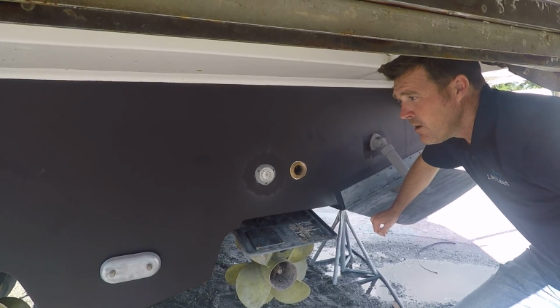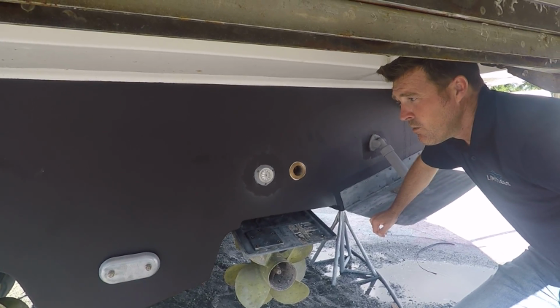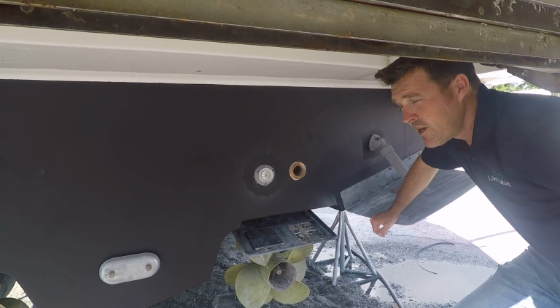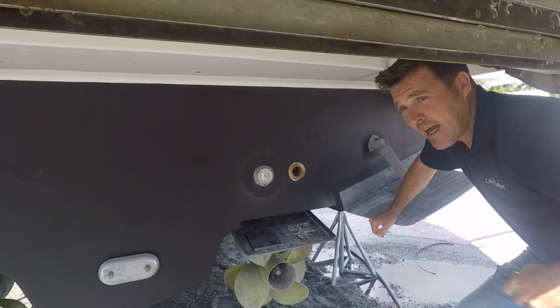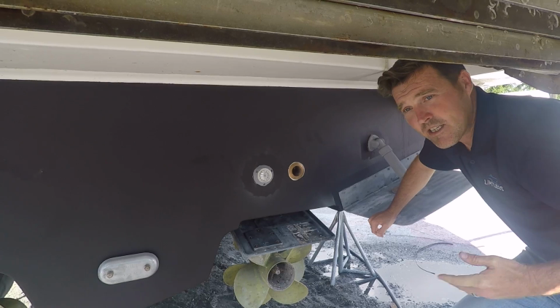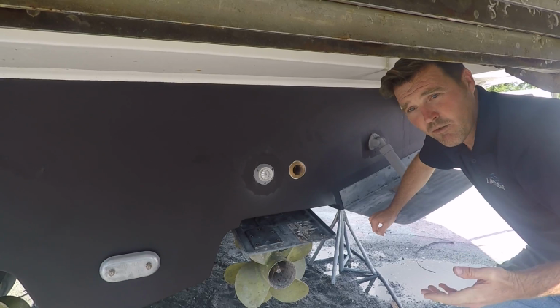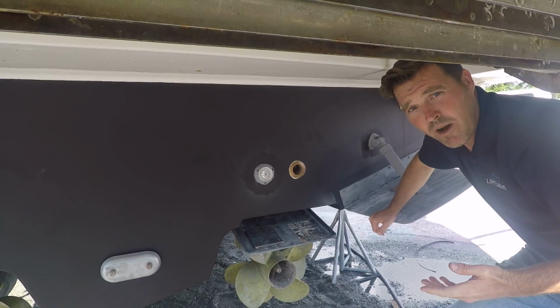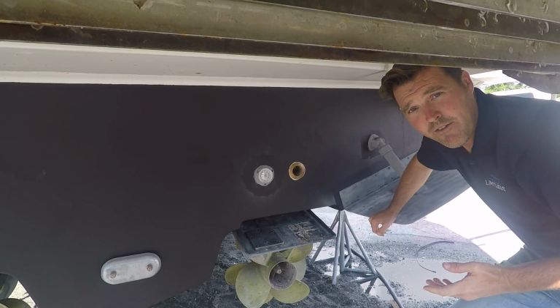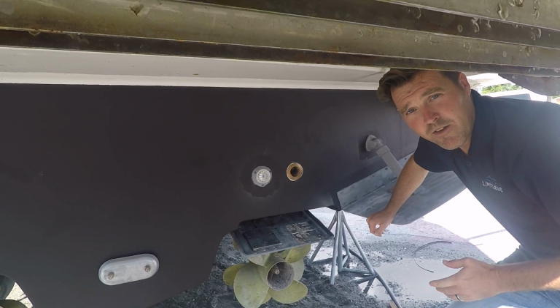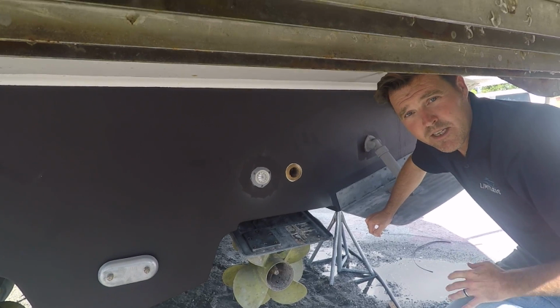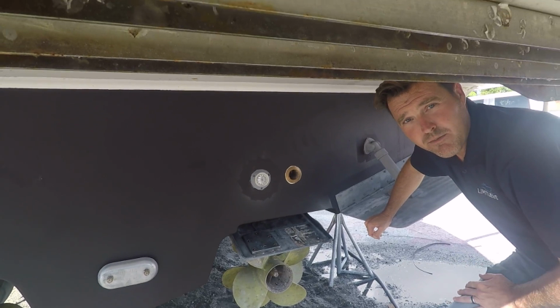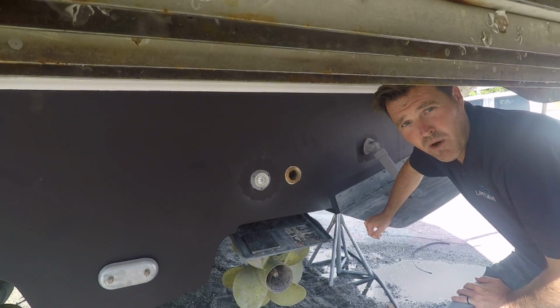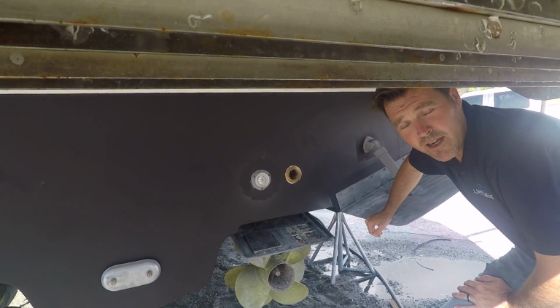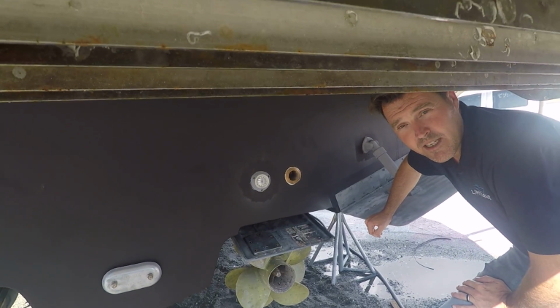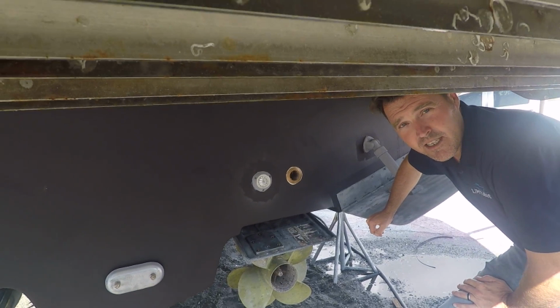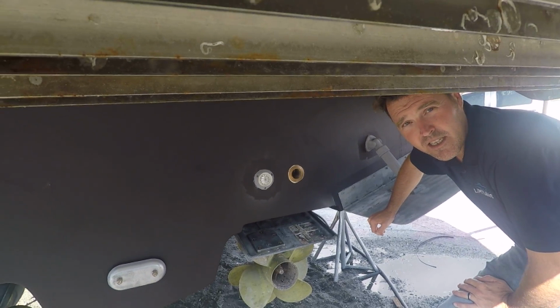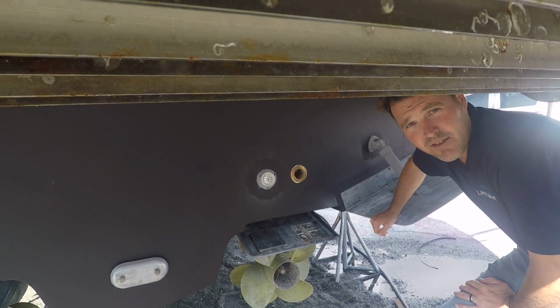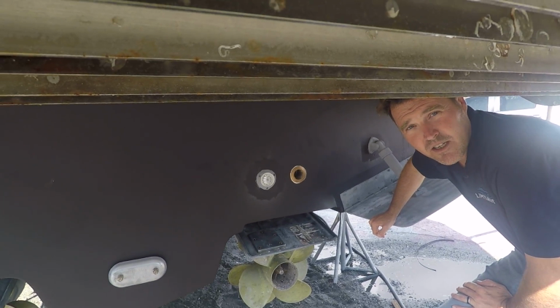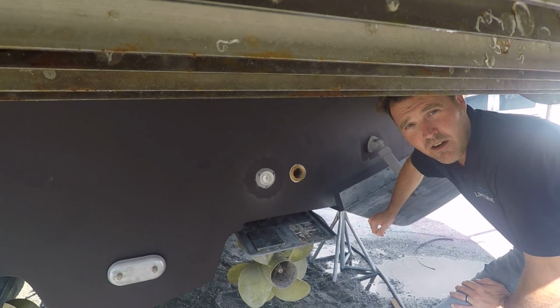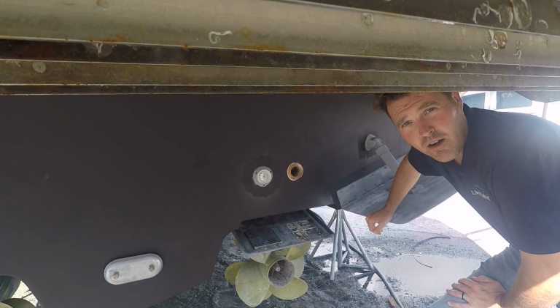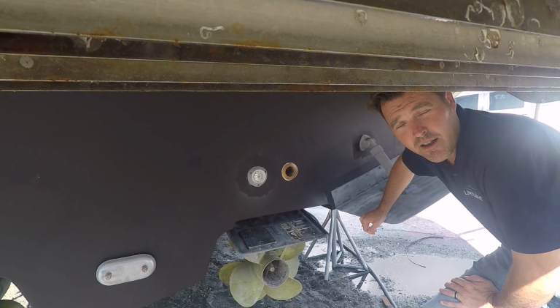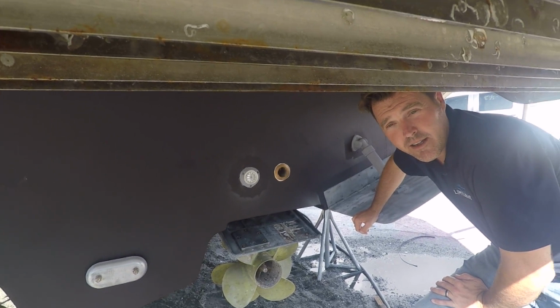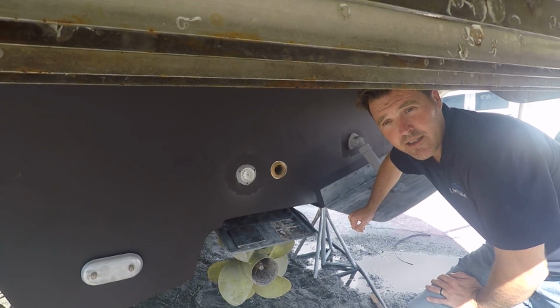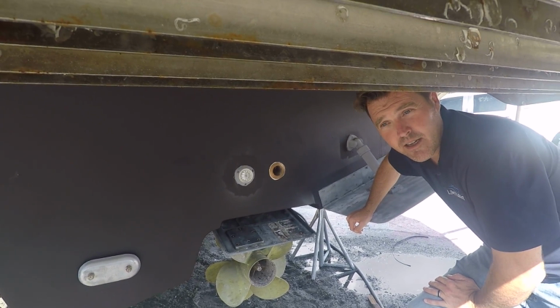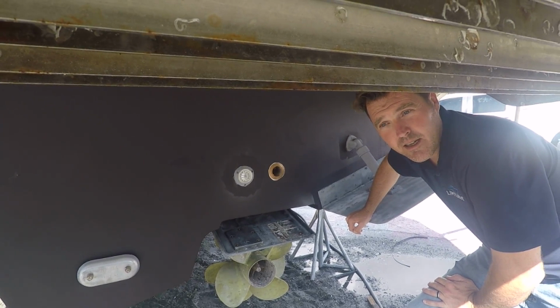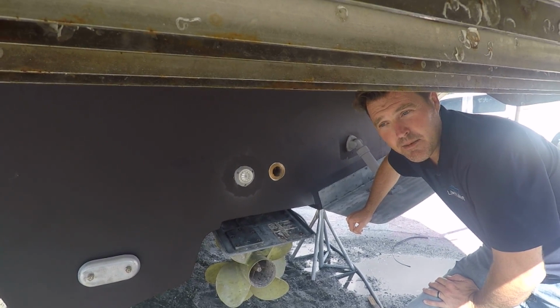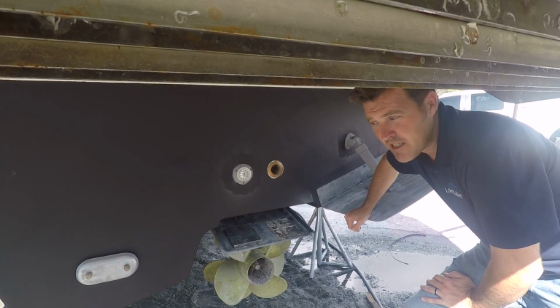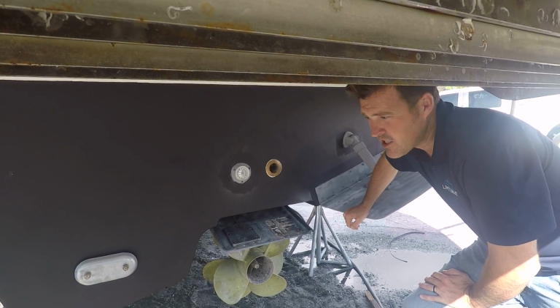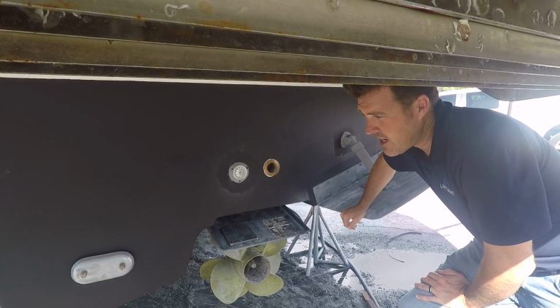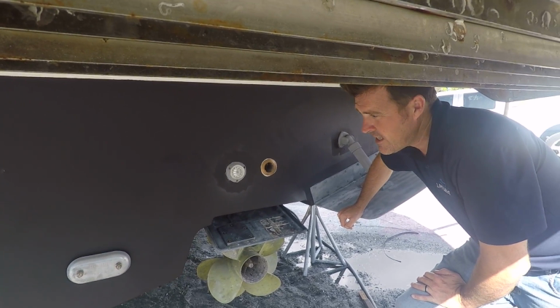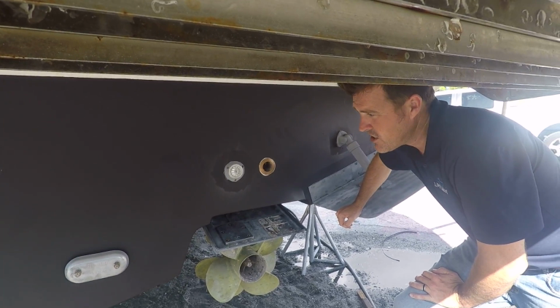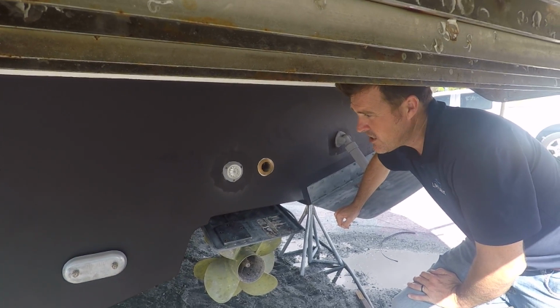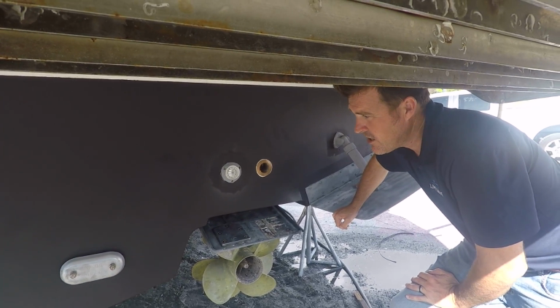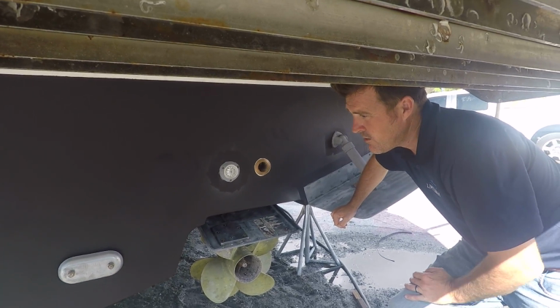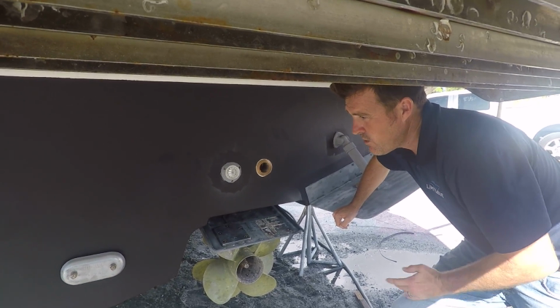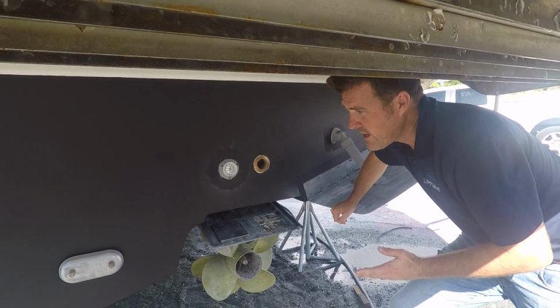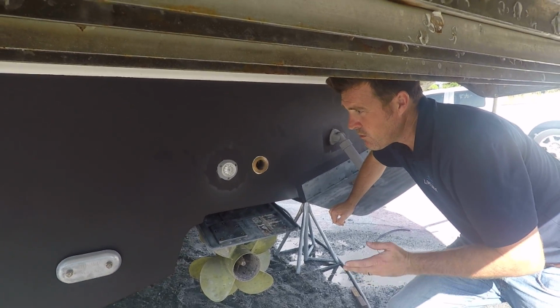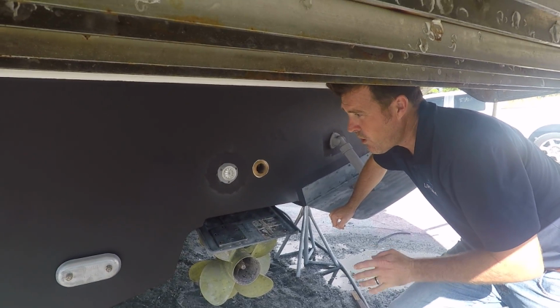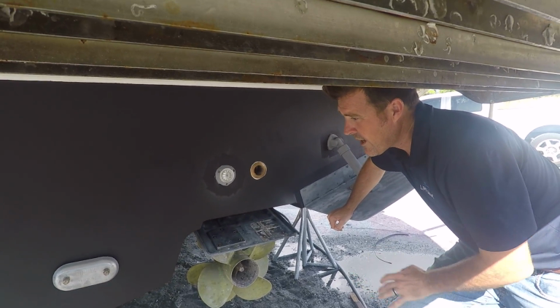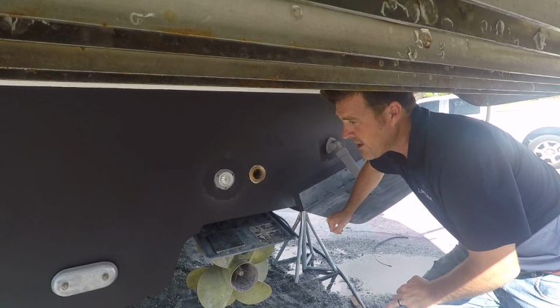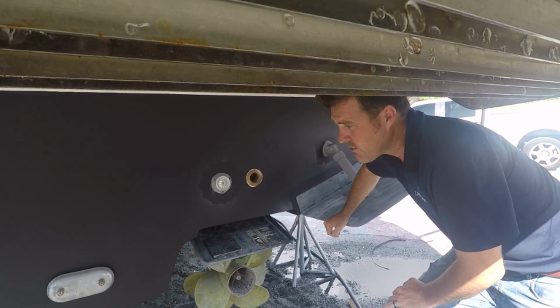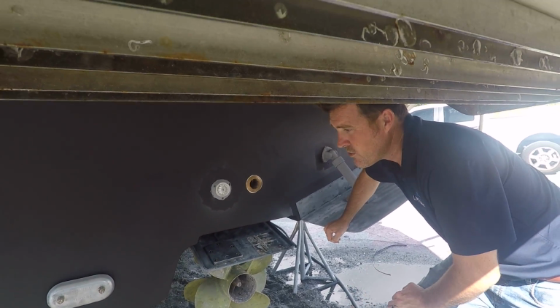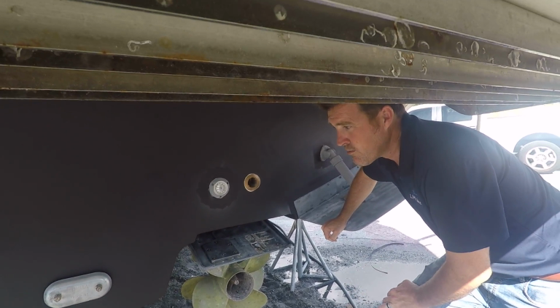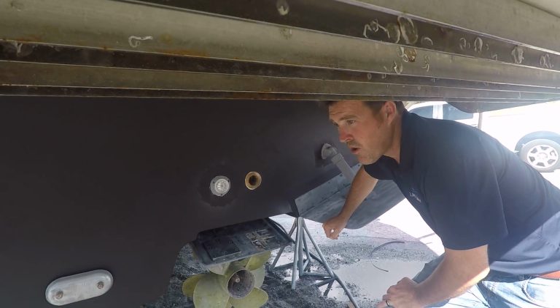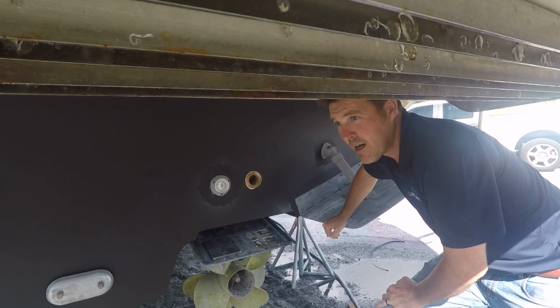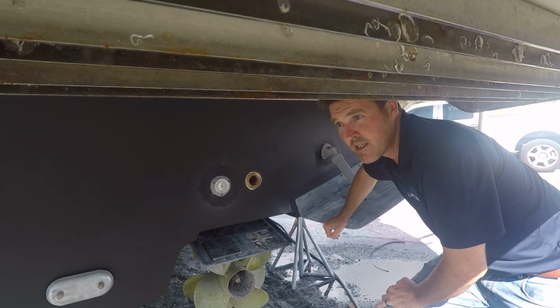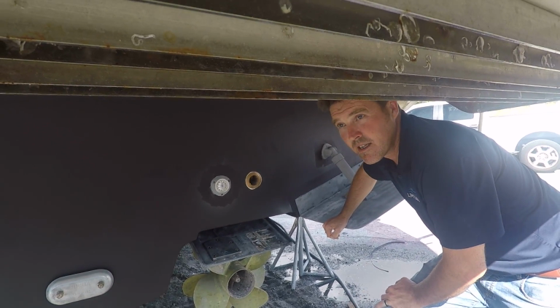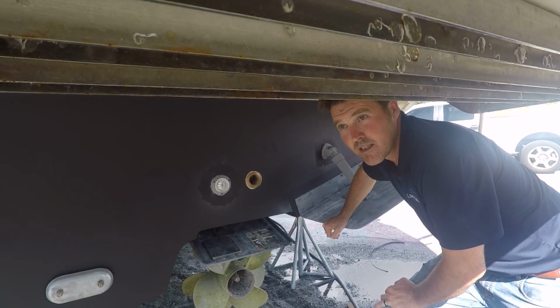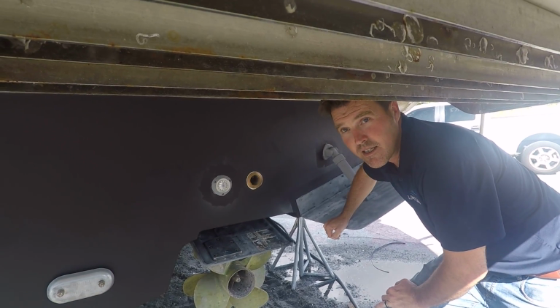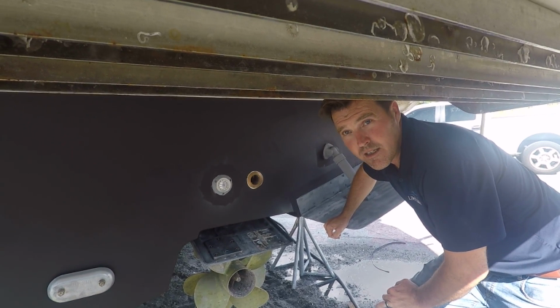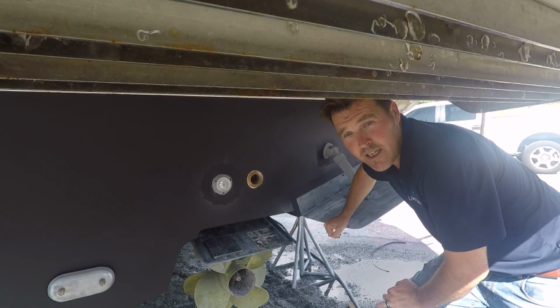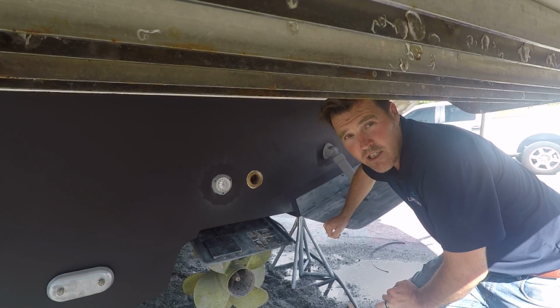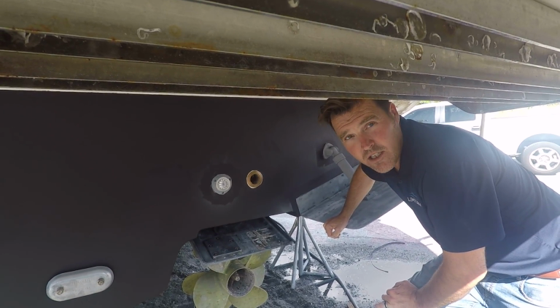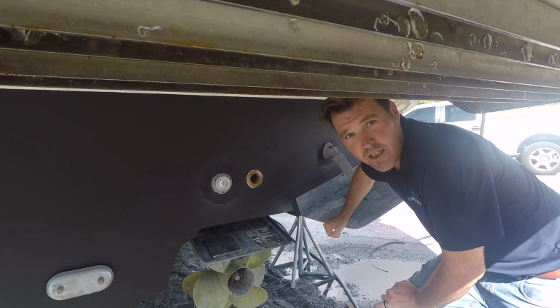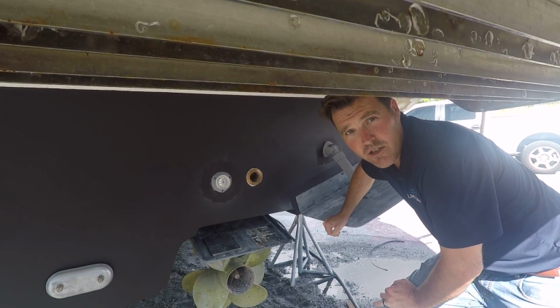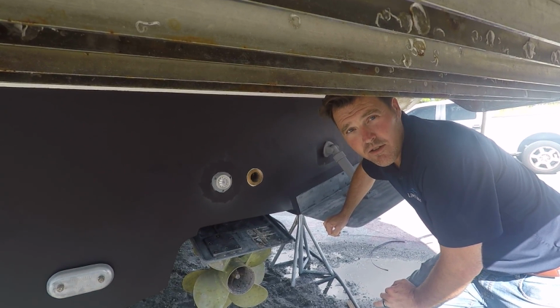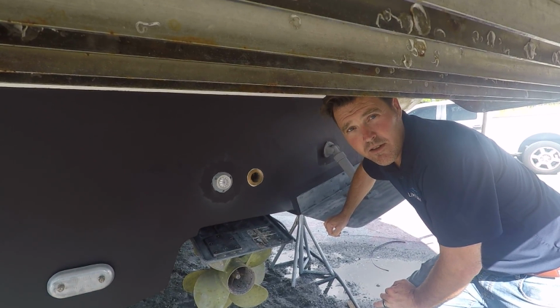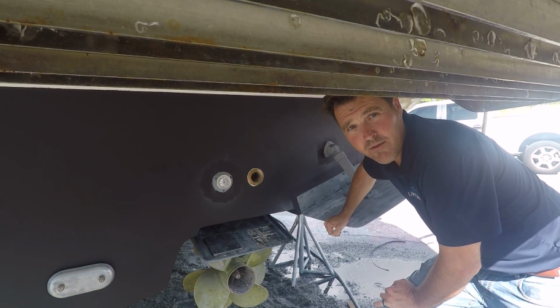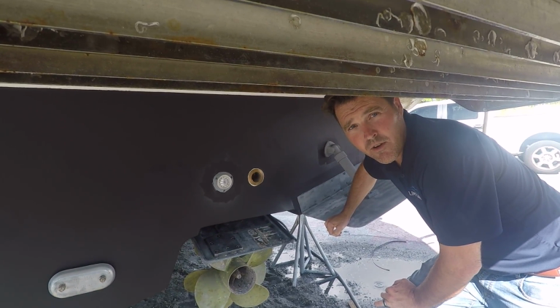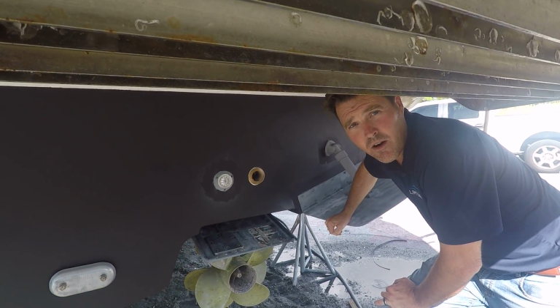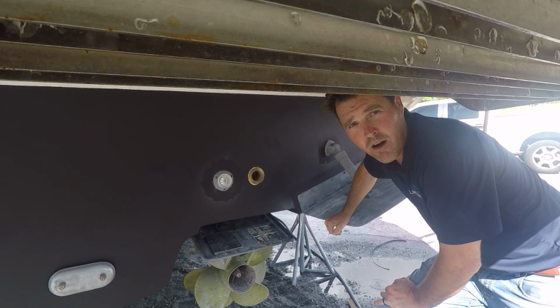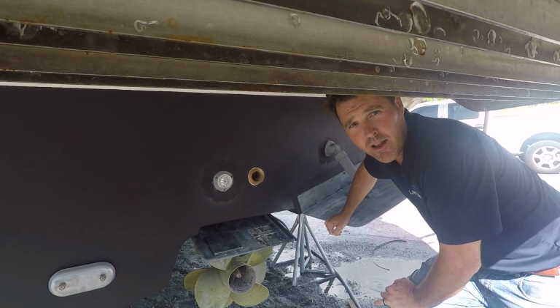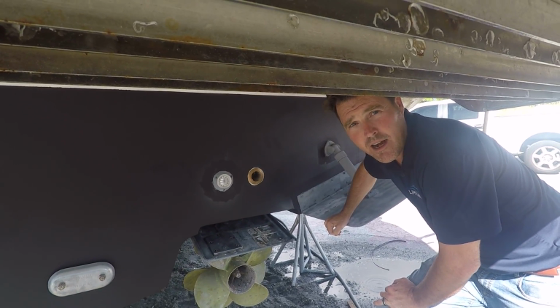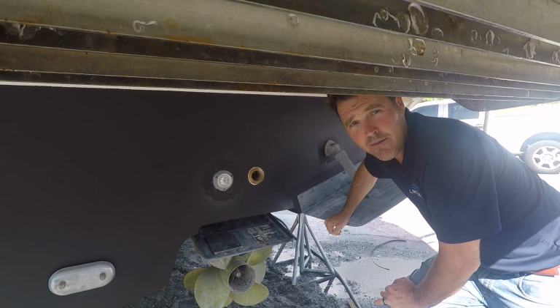When you're ready for this process, give us a call at Limitless Yacht Engineering. We can walk you through the process and get you scheduled for a haul-out.